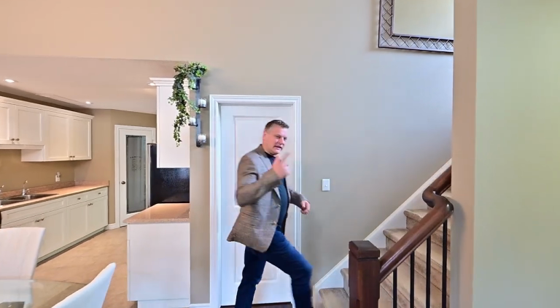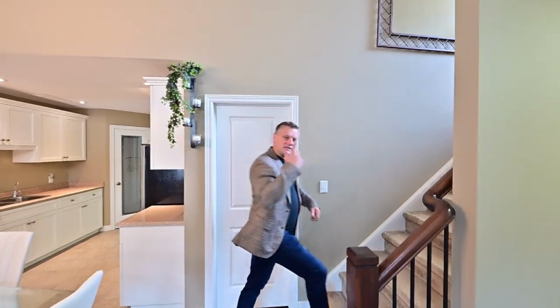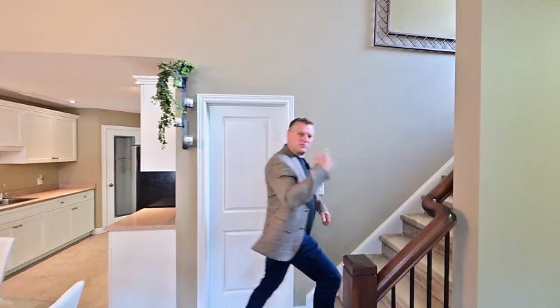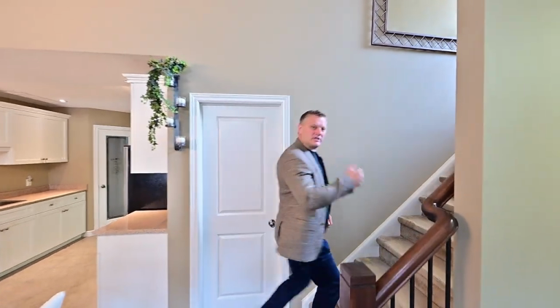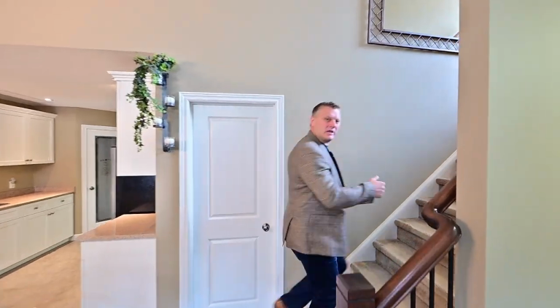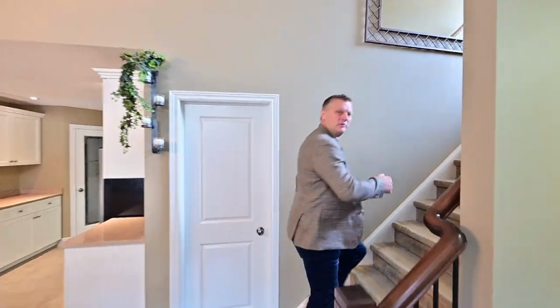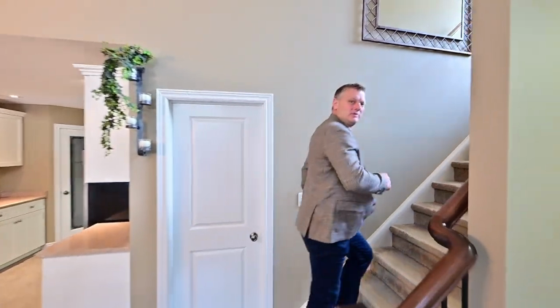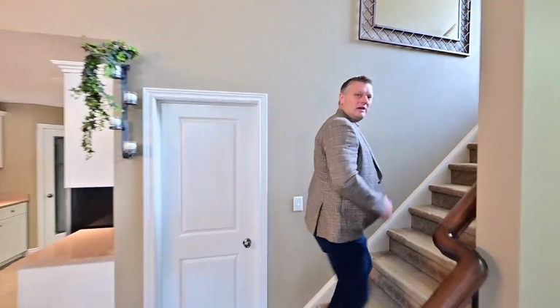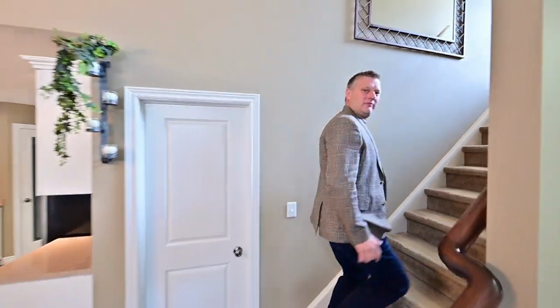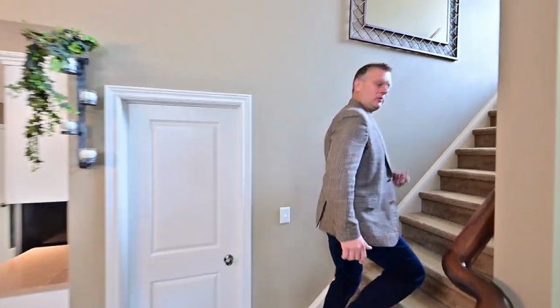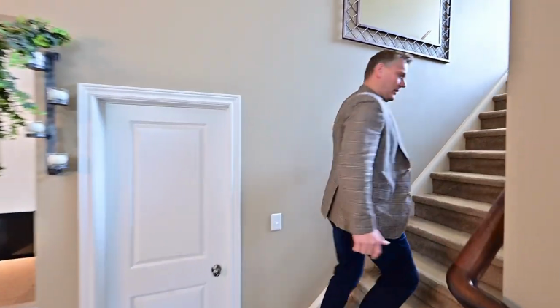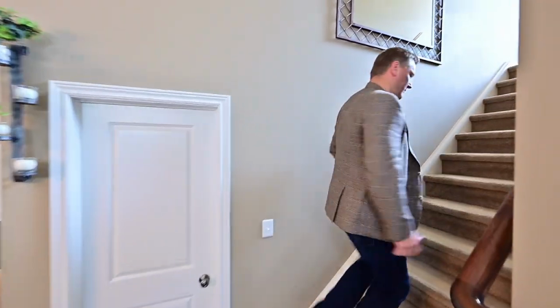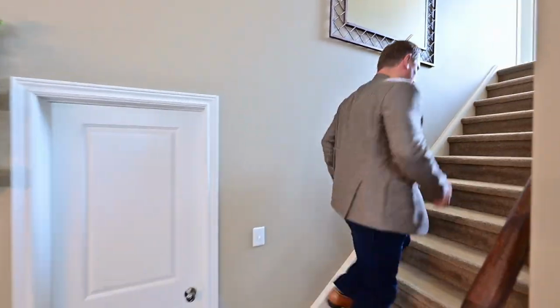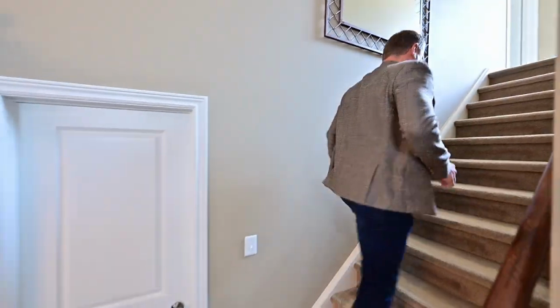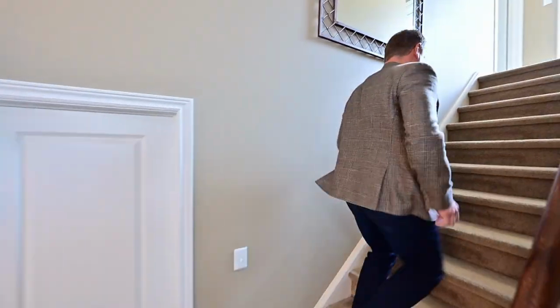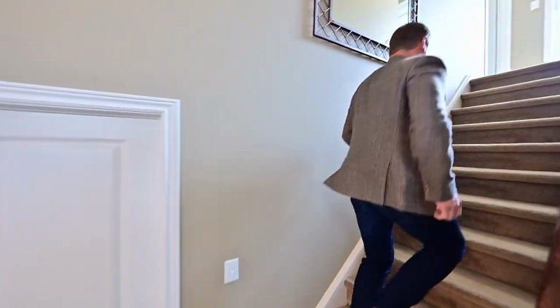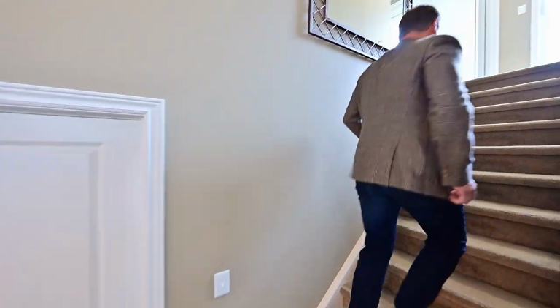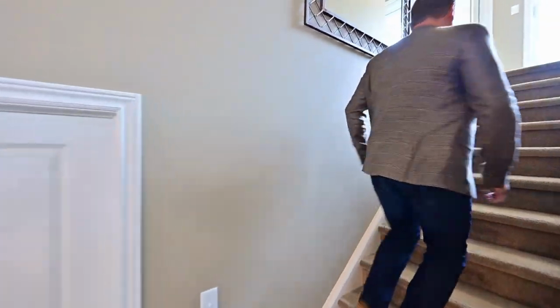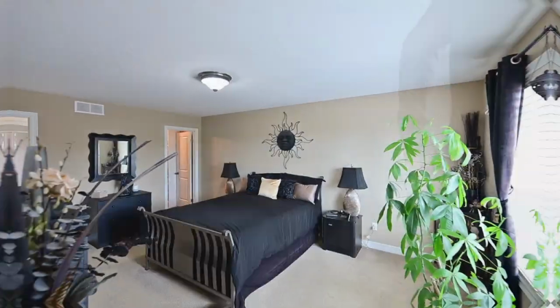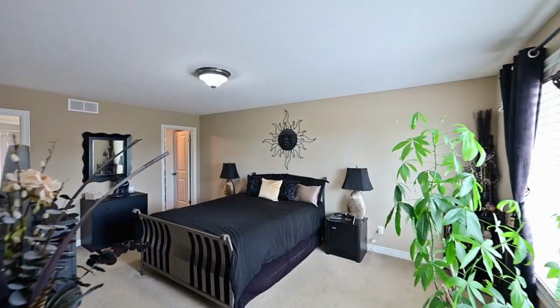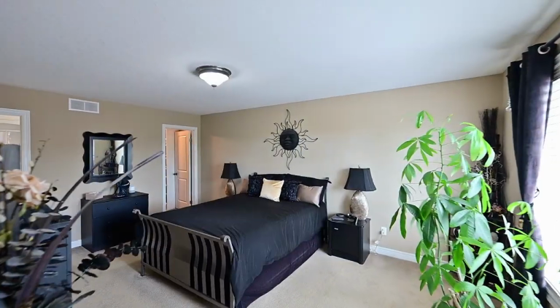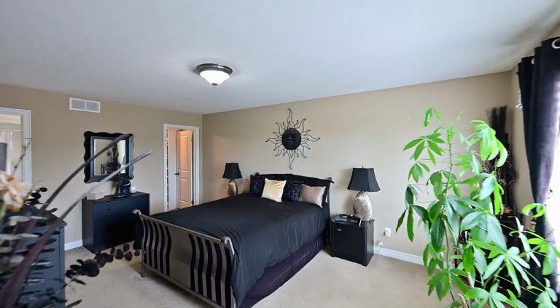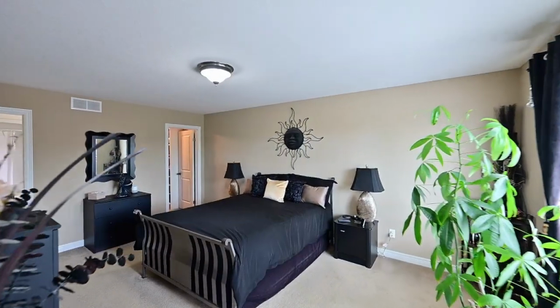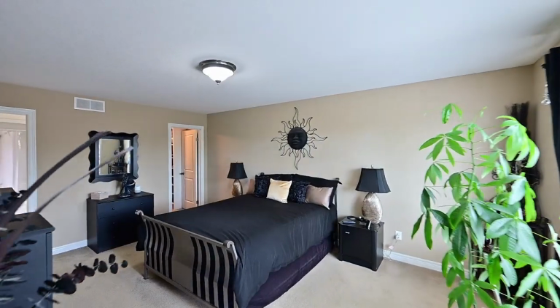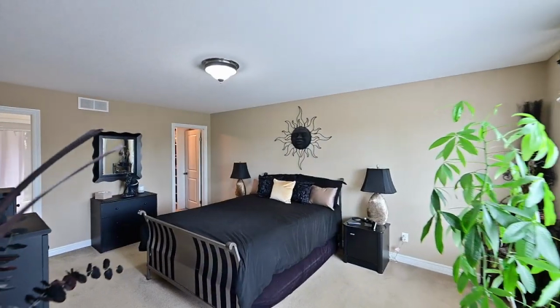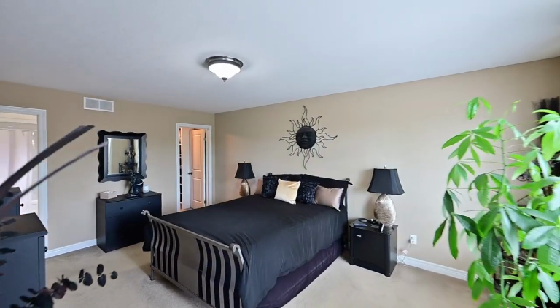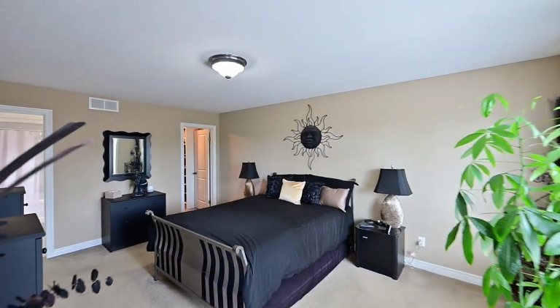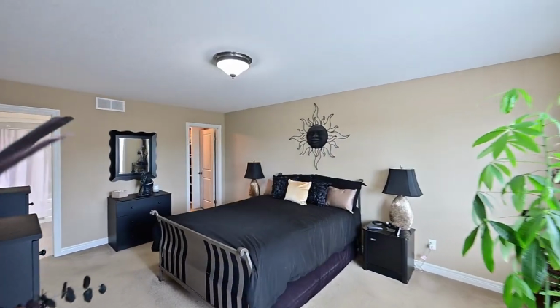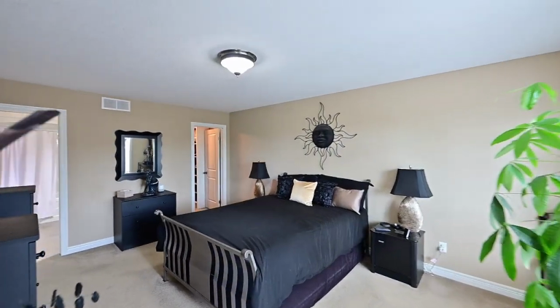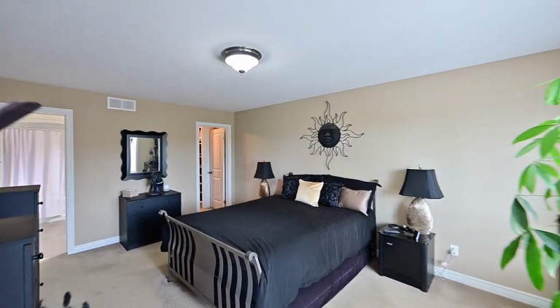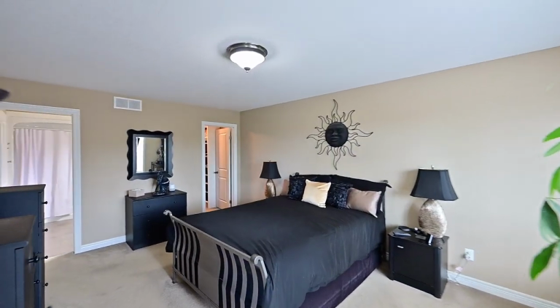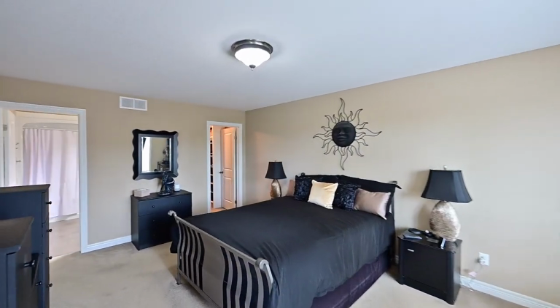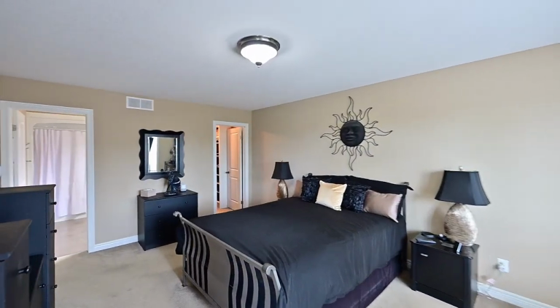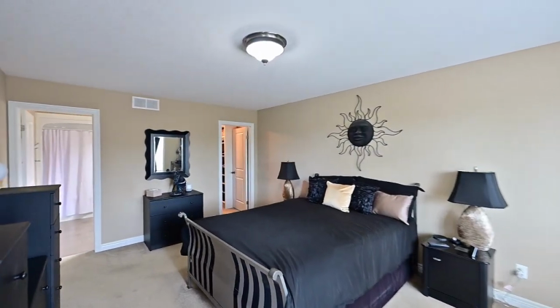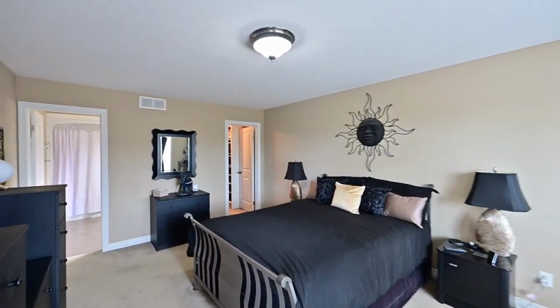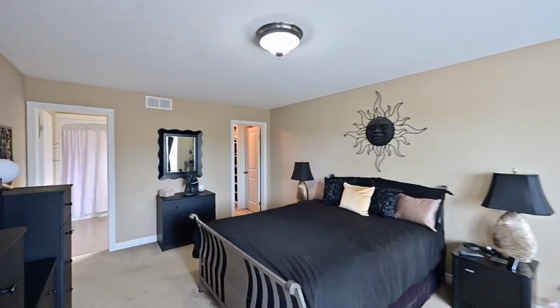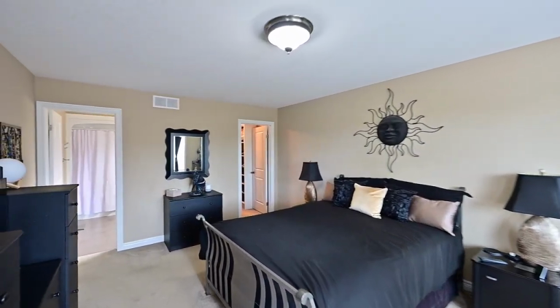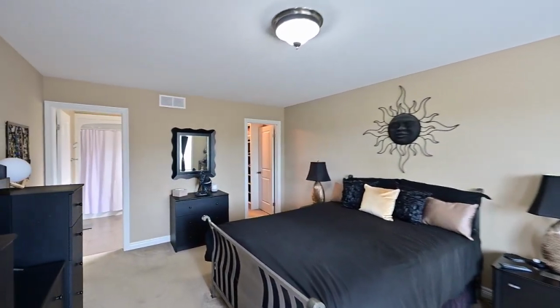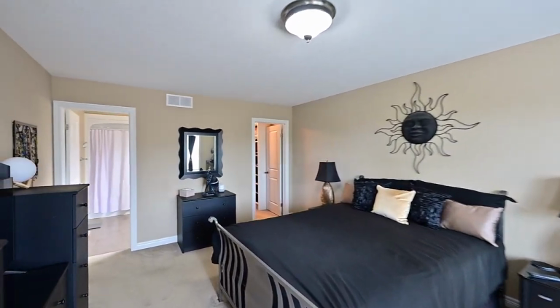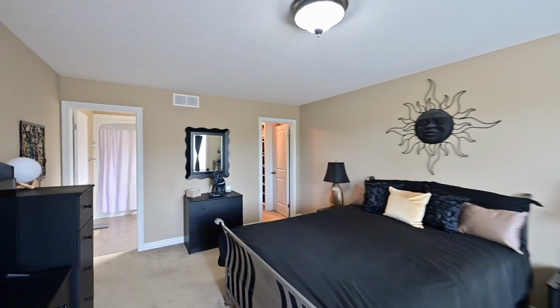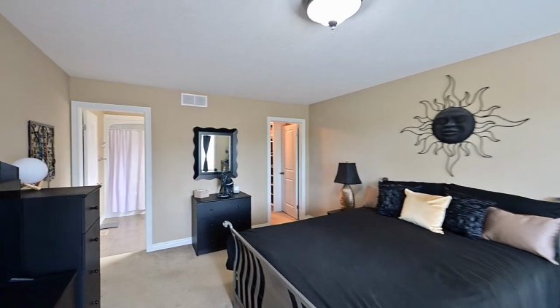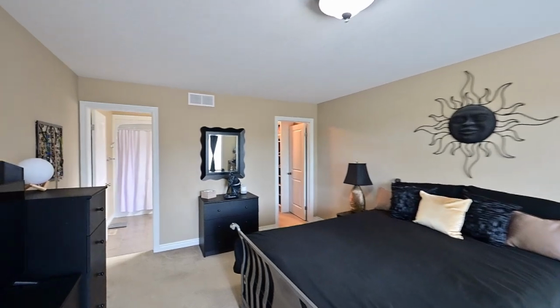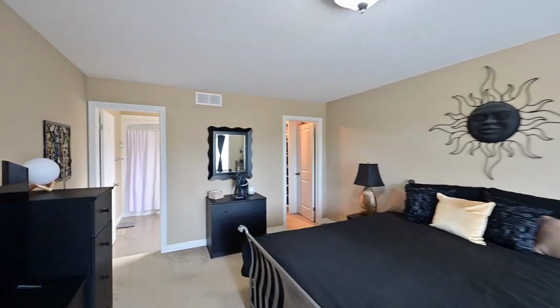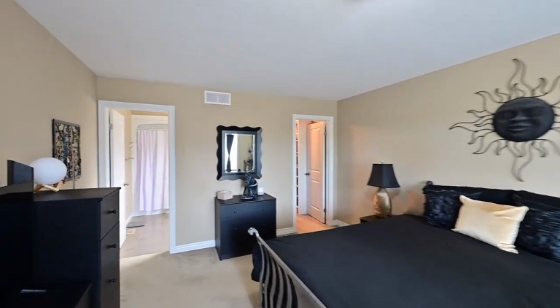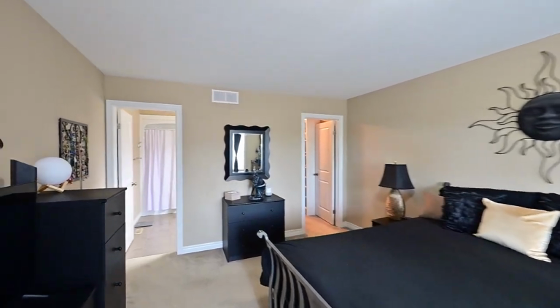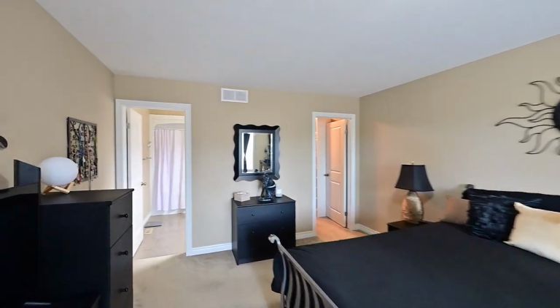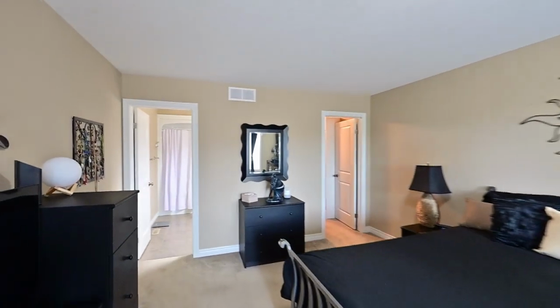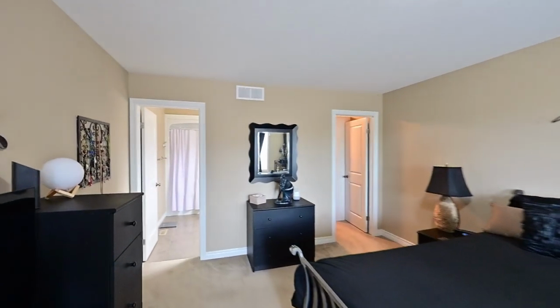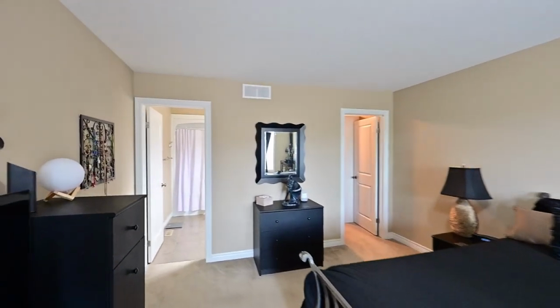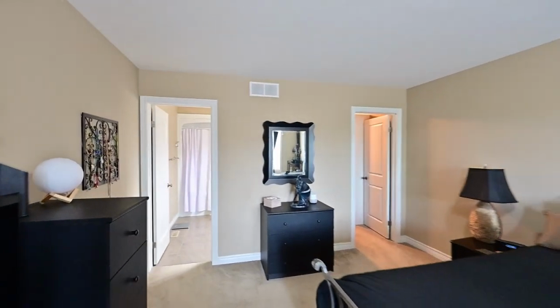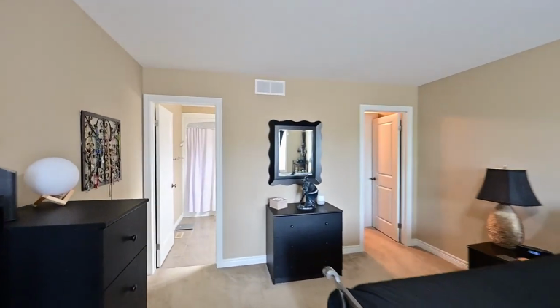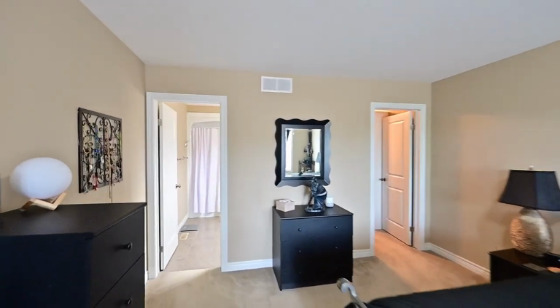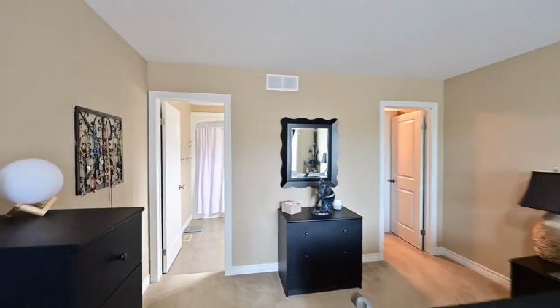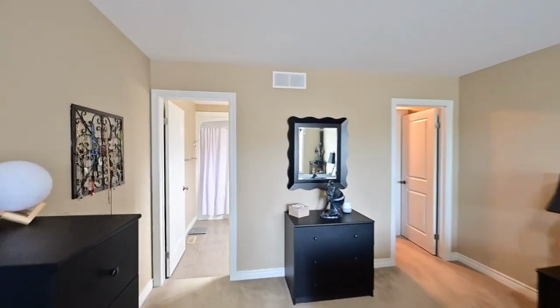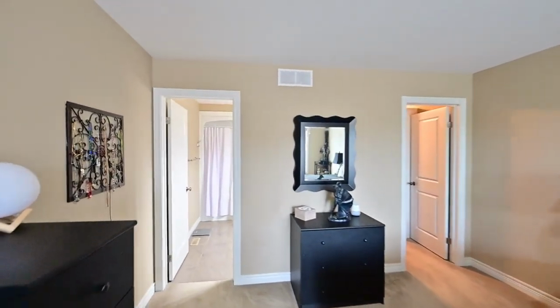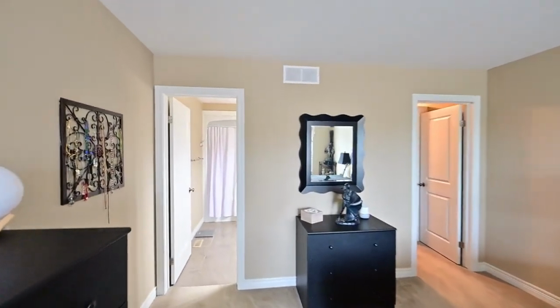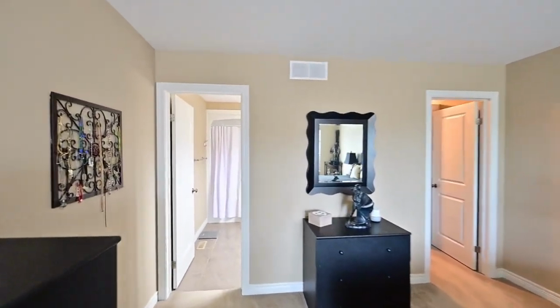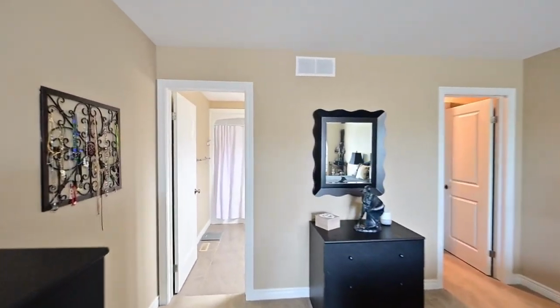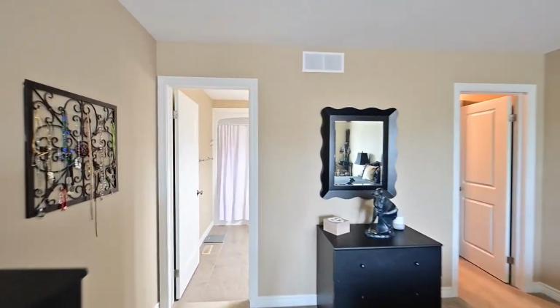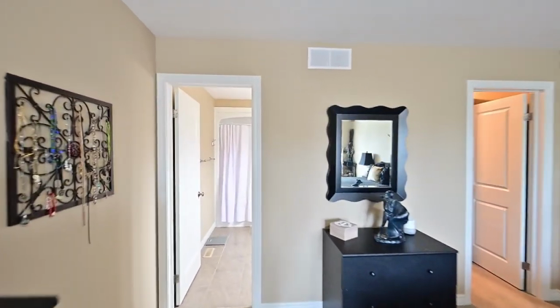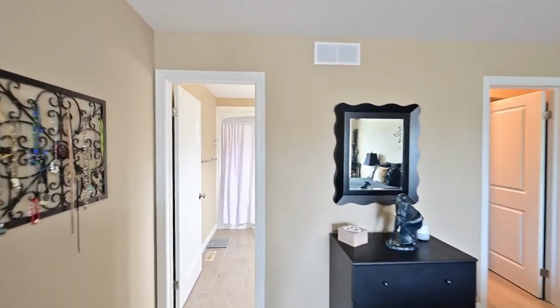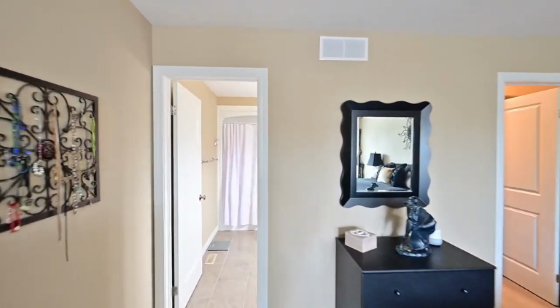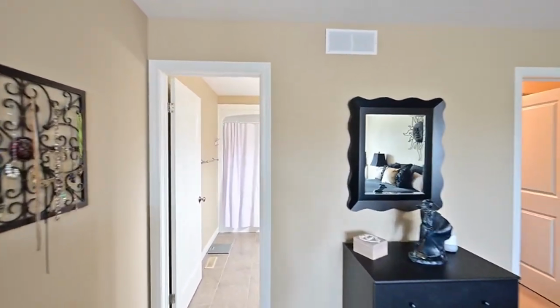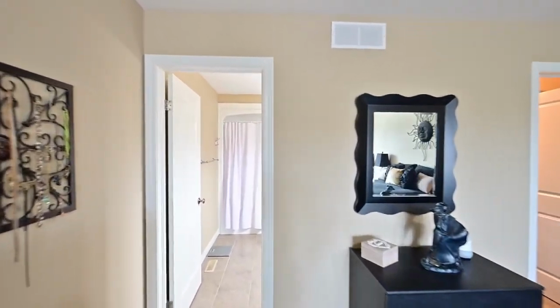Let's go check out the top floor. Here's your primary bedroom. As expected, you get a full bath and a walk-in closet.